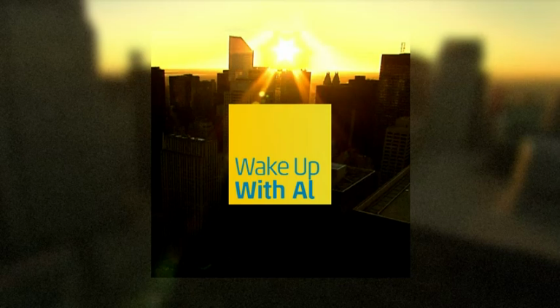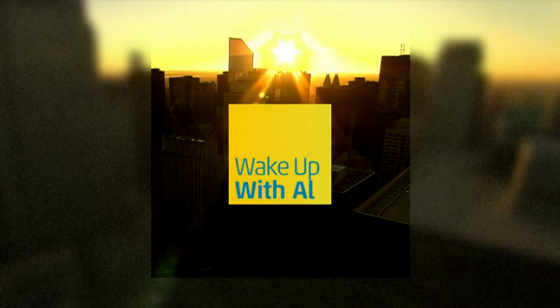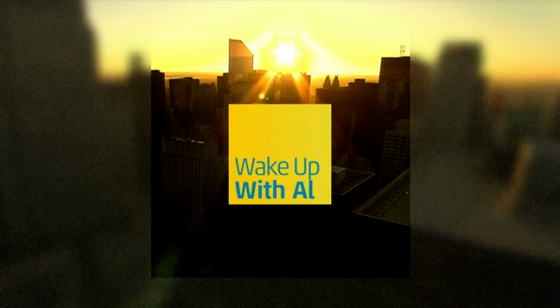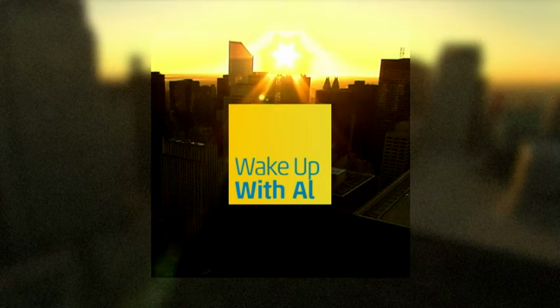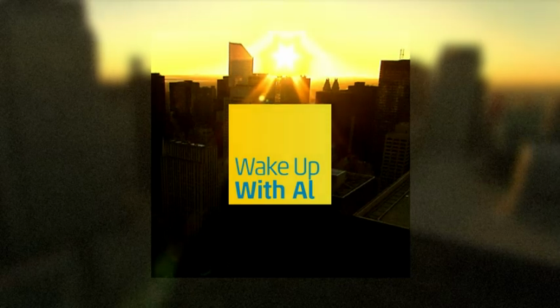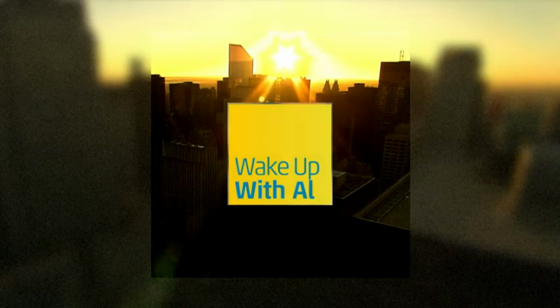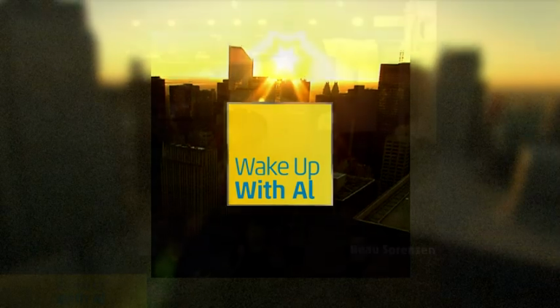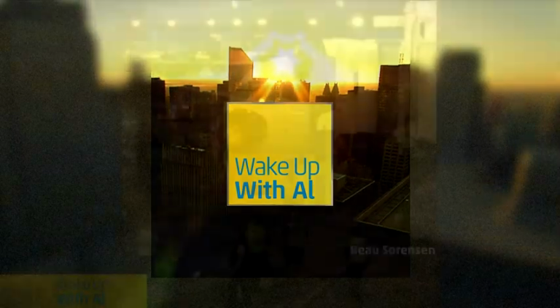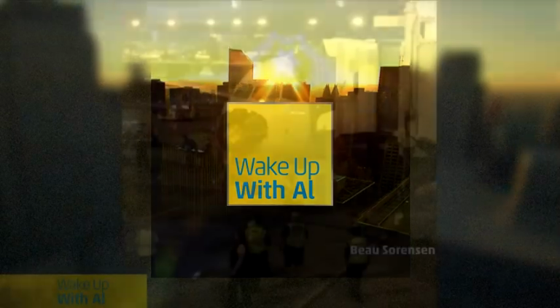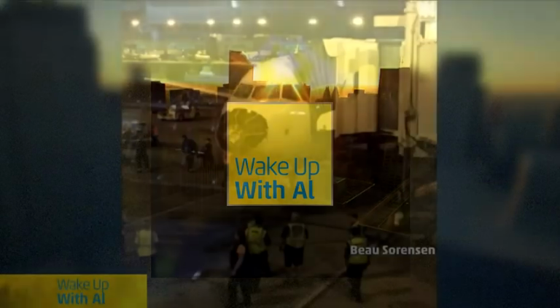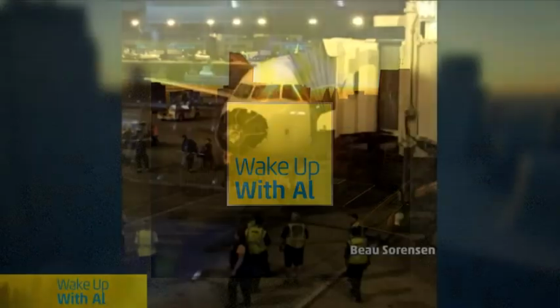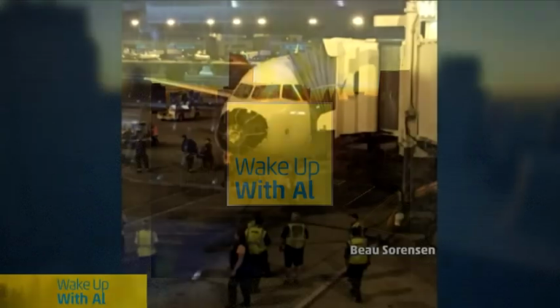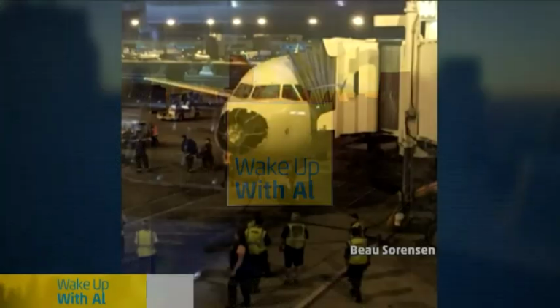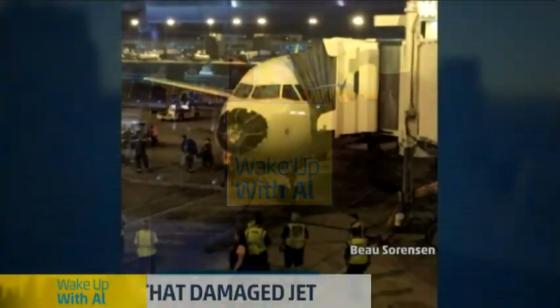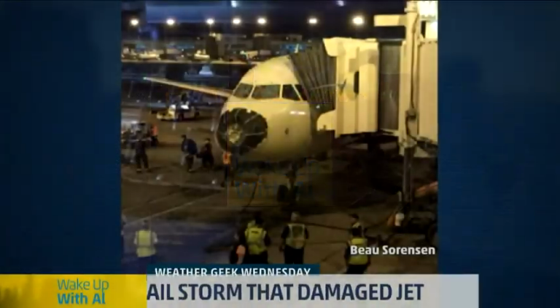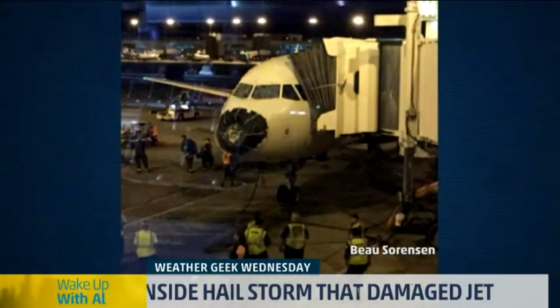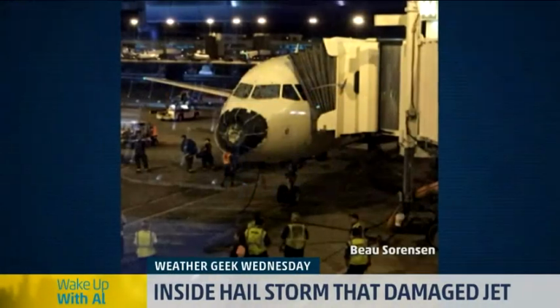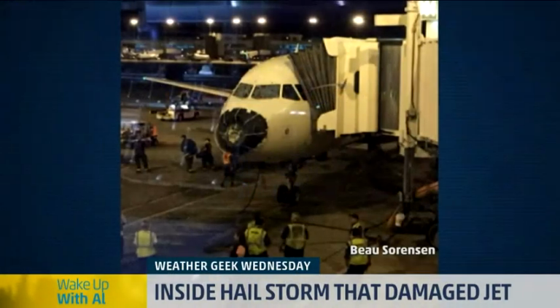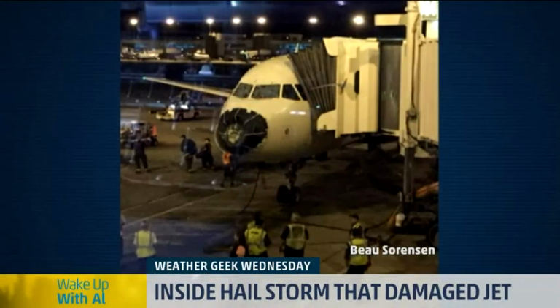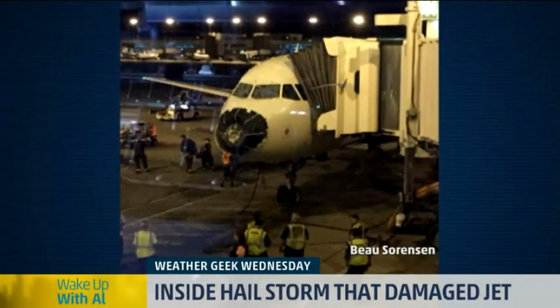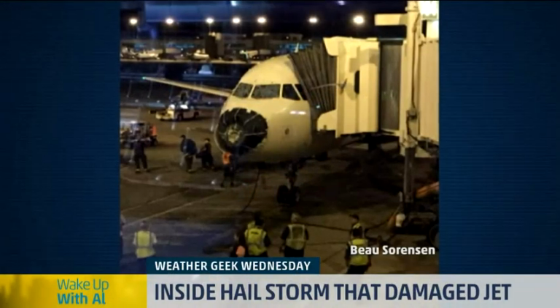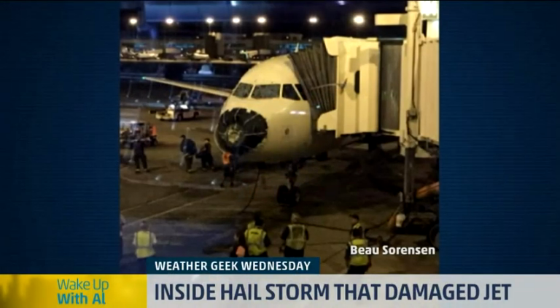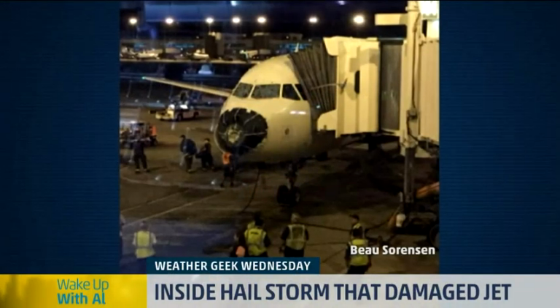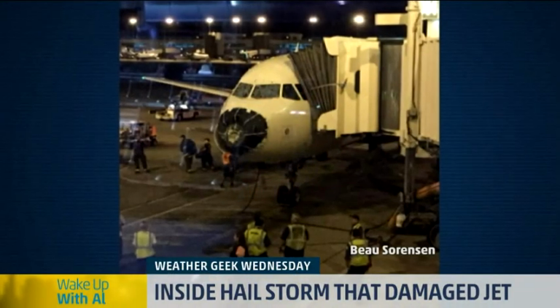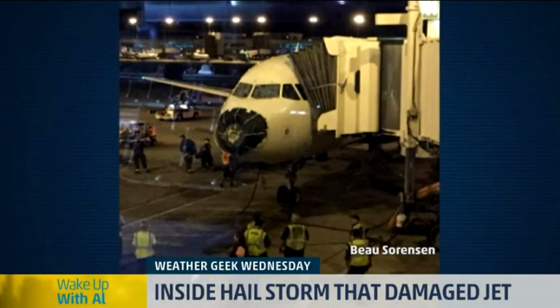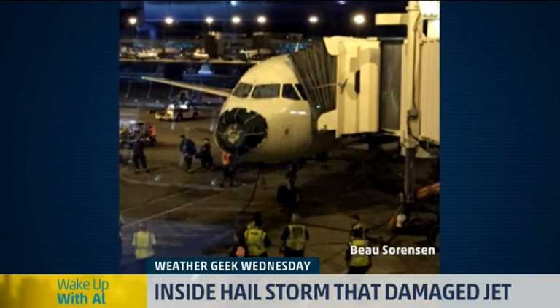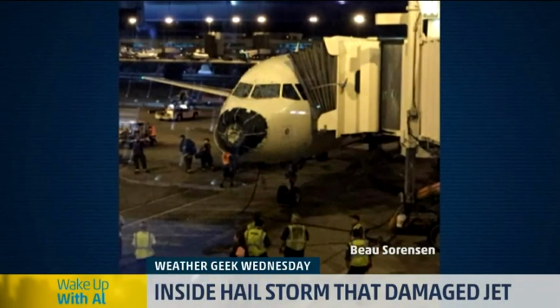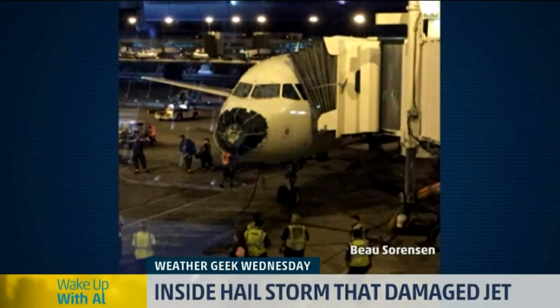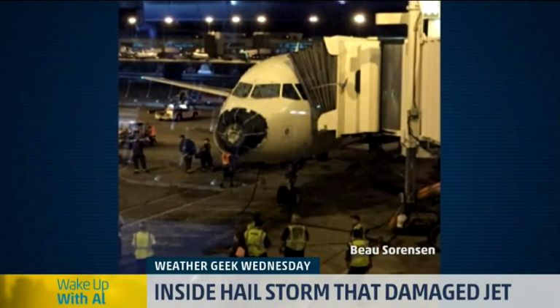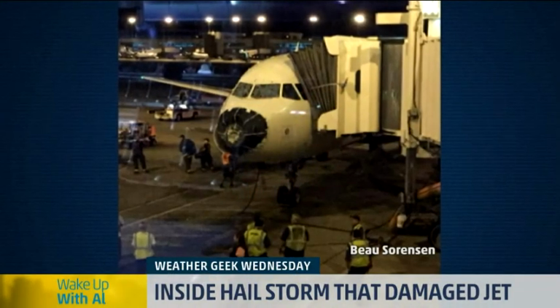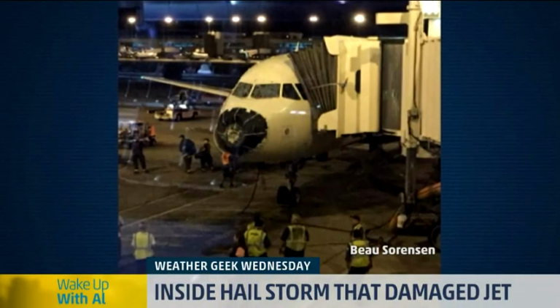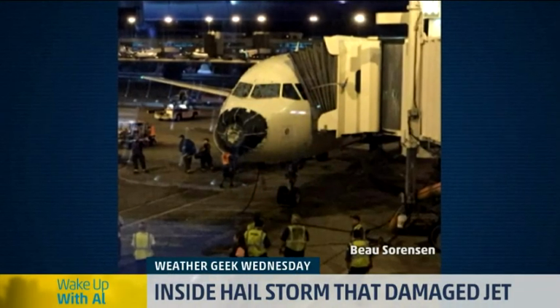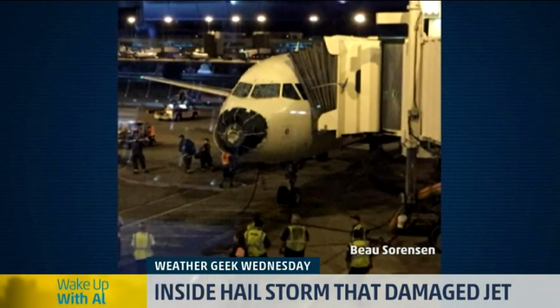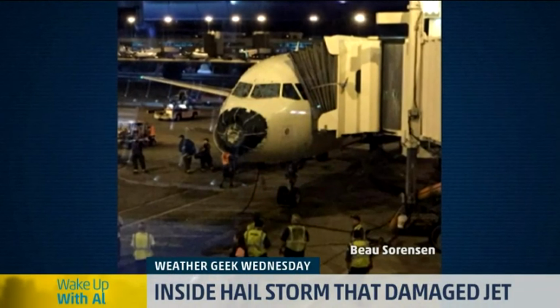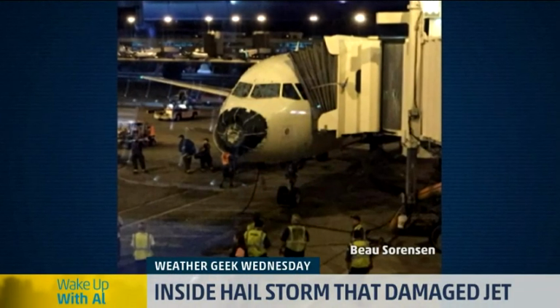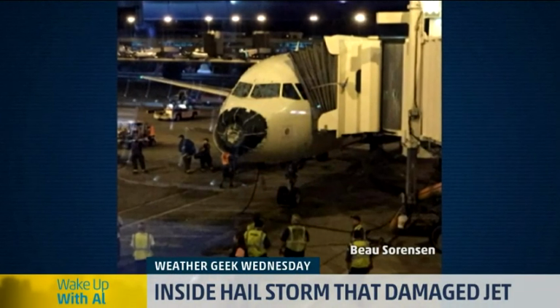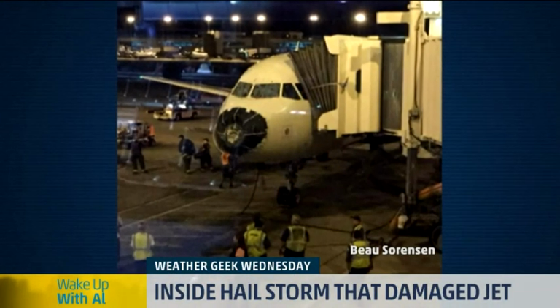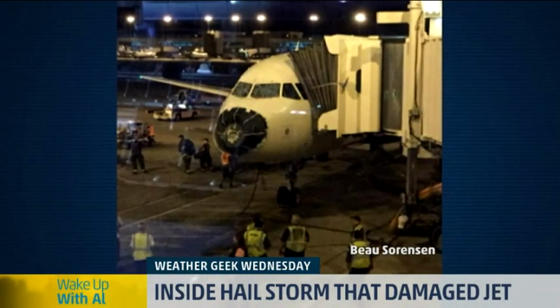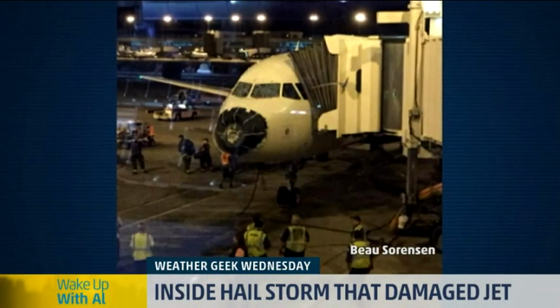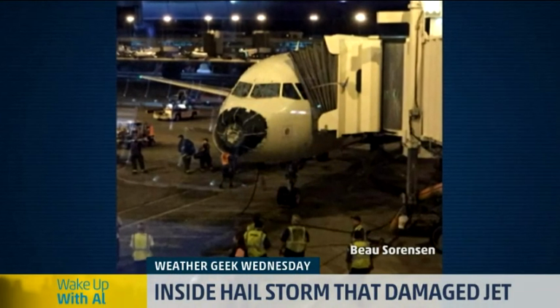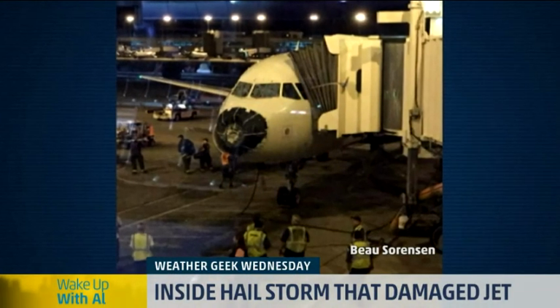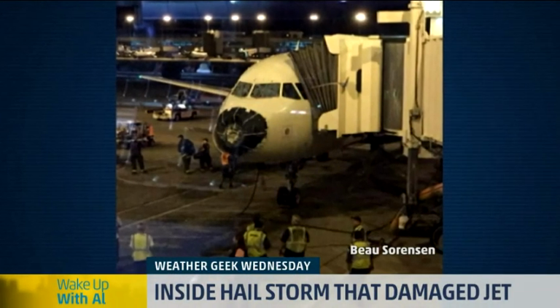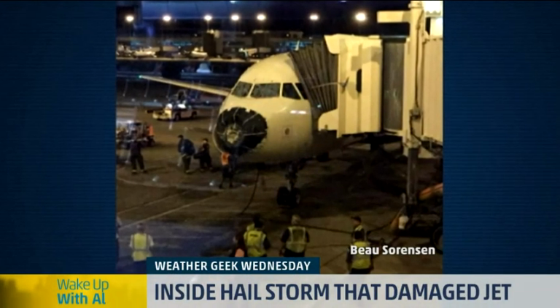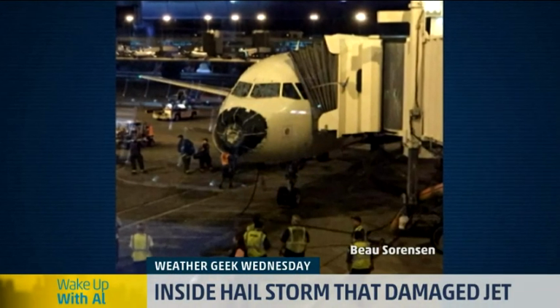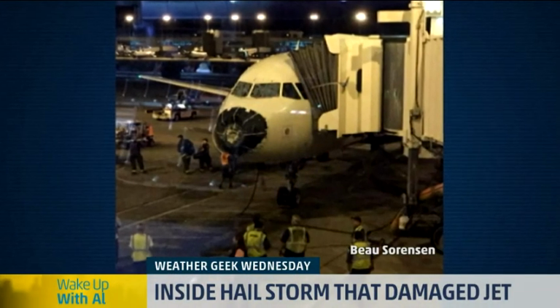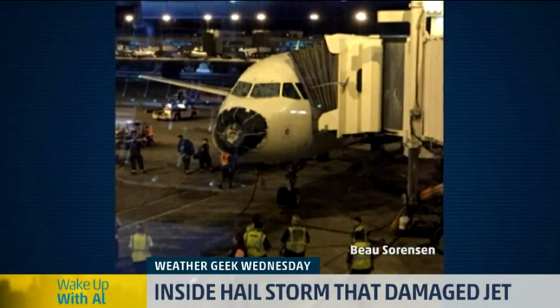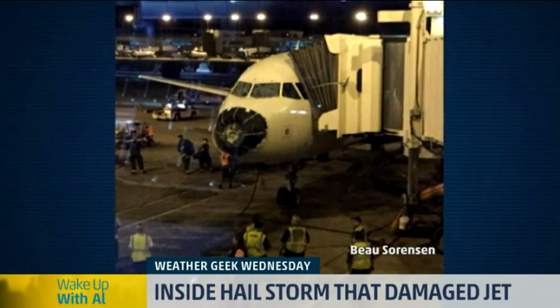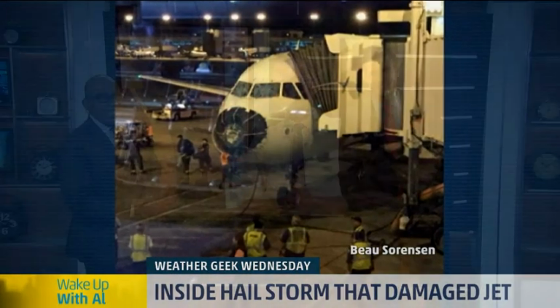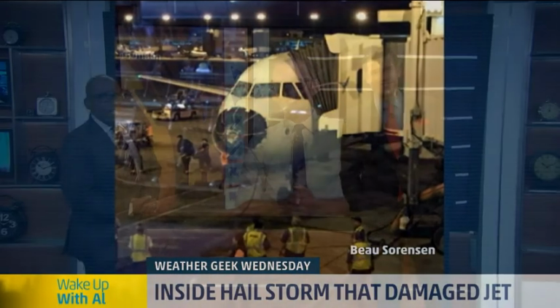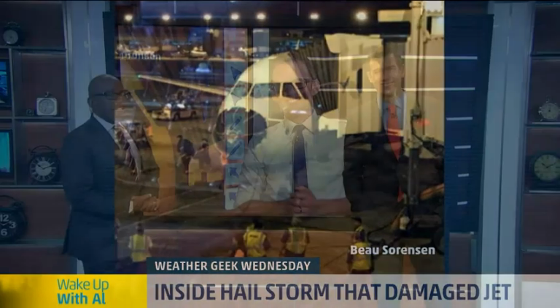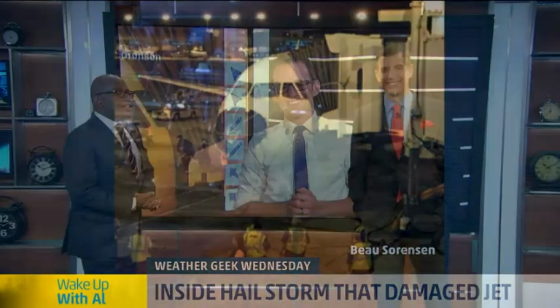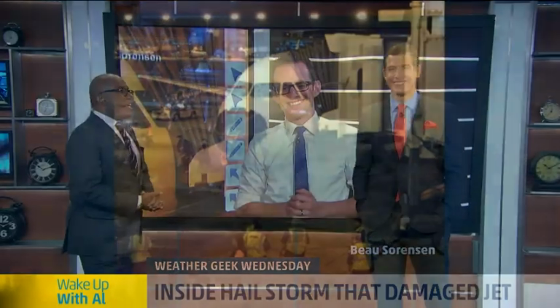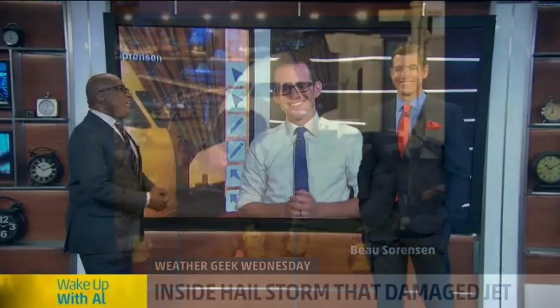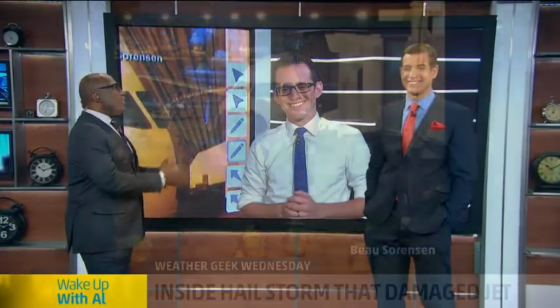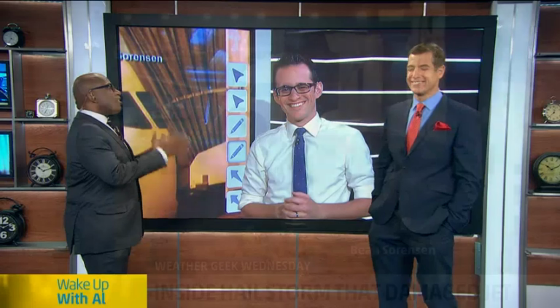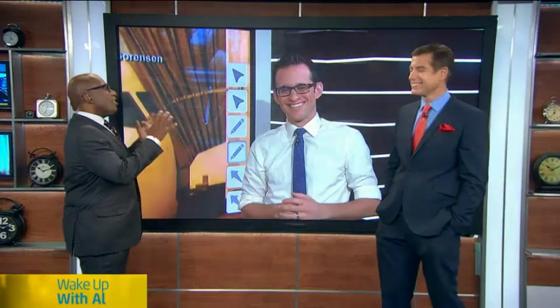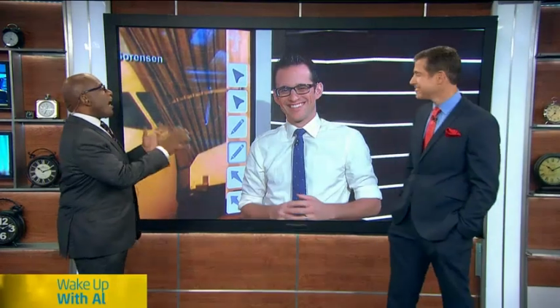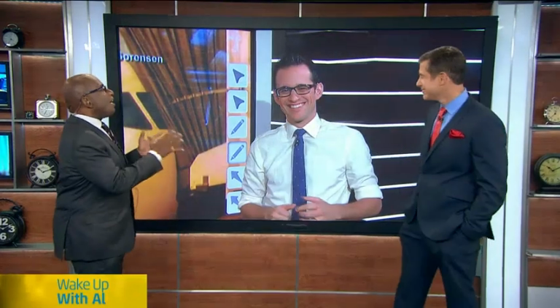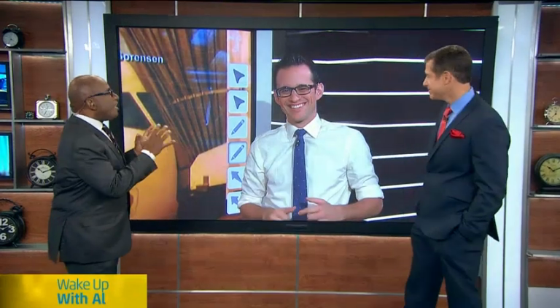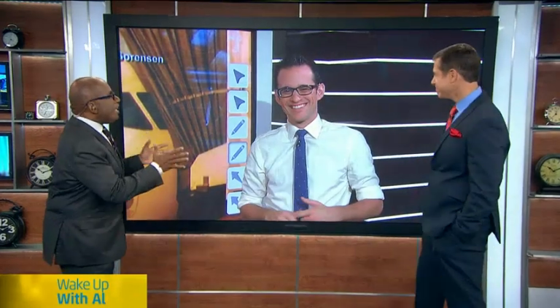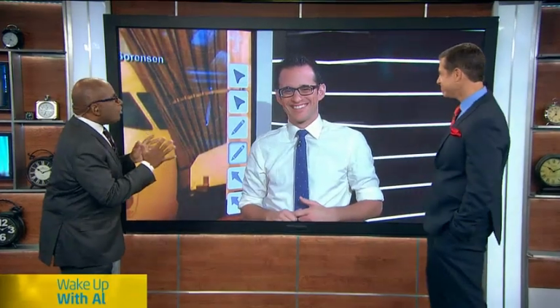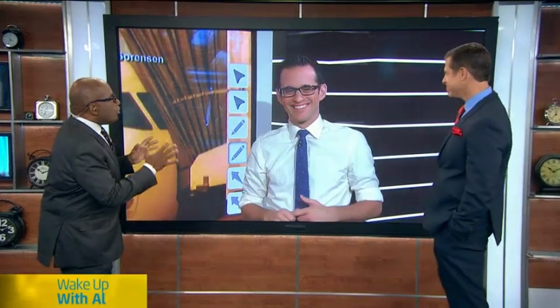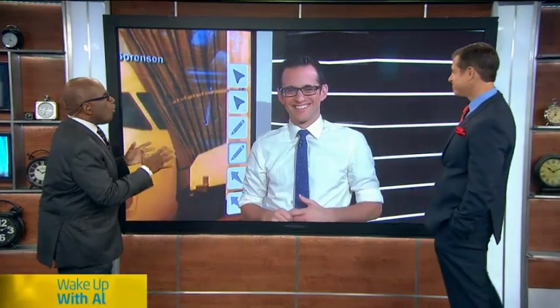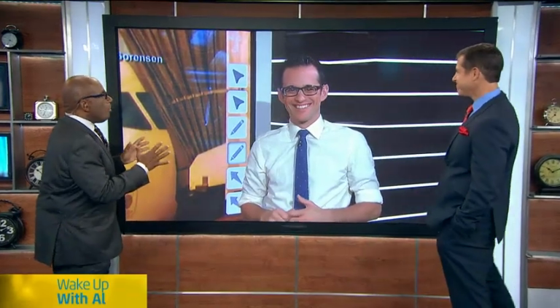This morning on Weather Geek Wednesday, our buddy Aris Arcelari joining us from Atlanta, taking us inside that storm.